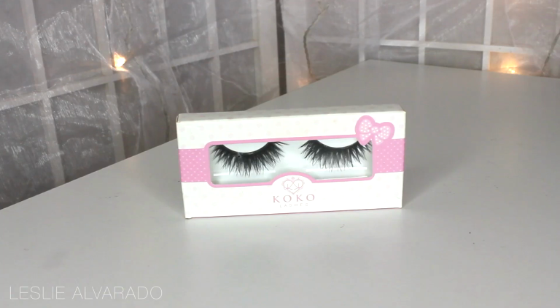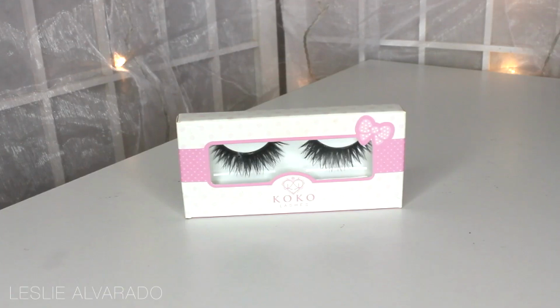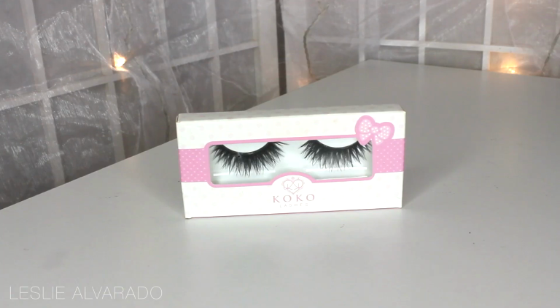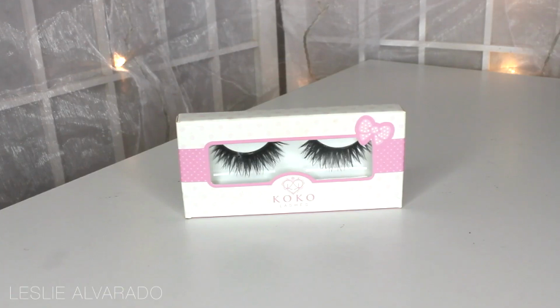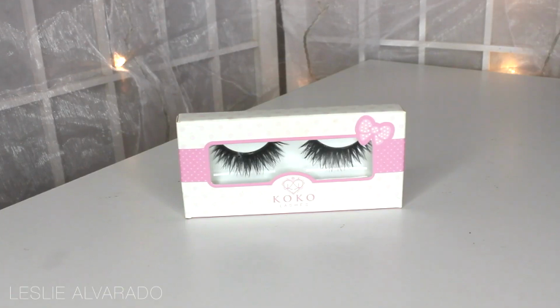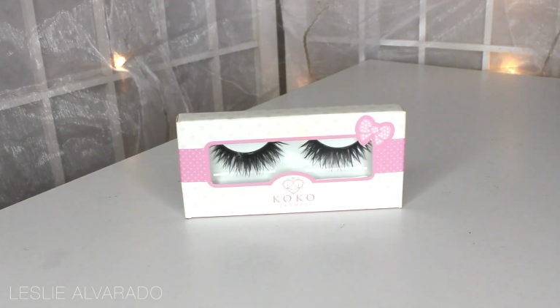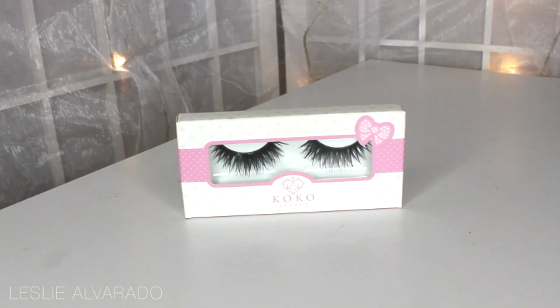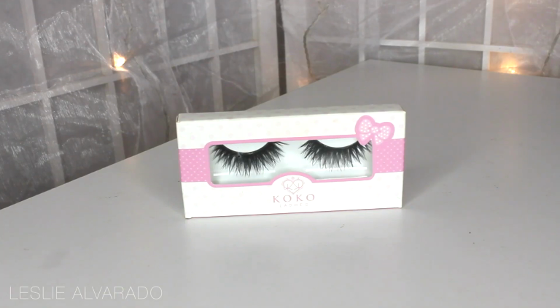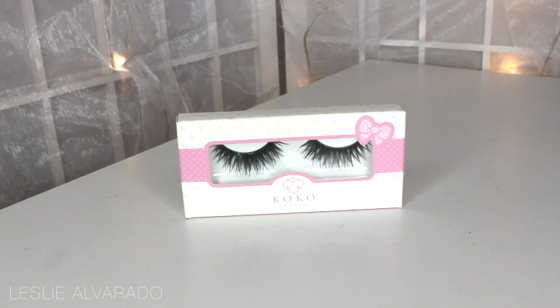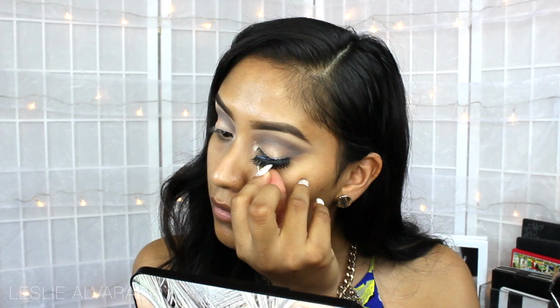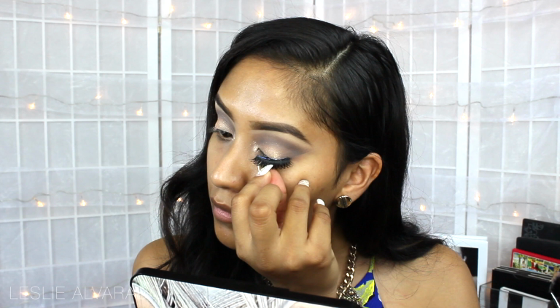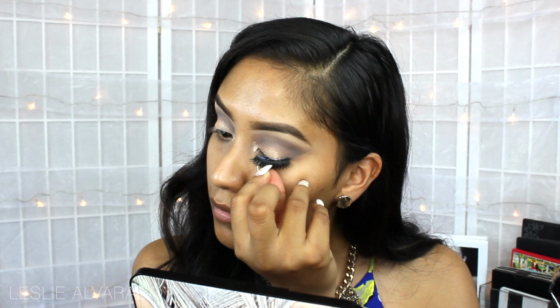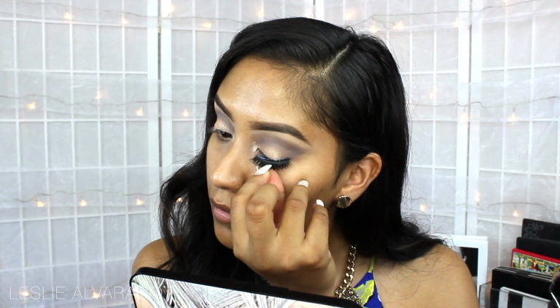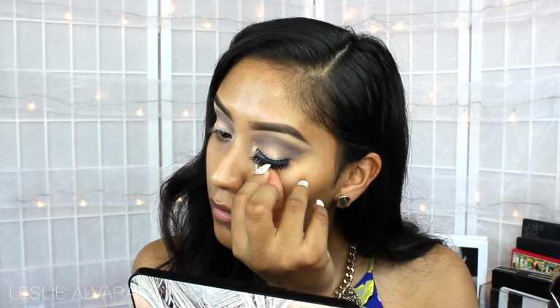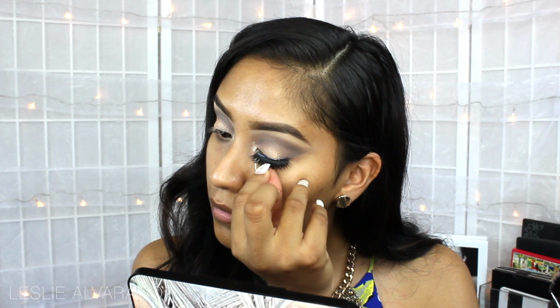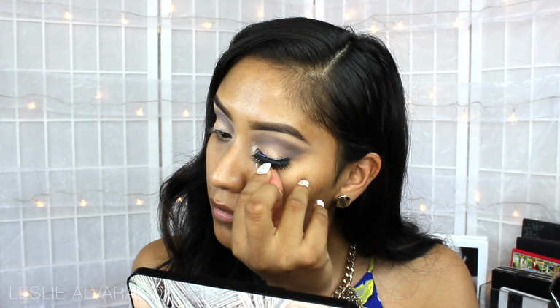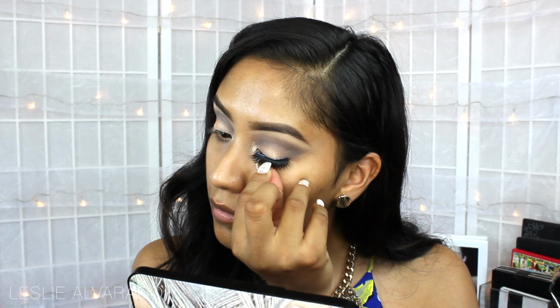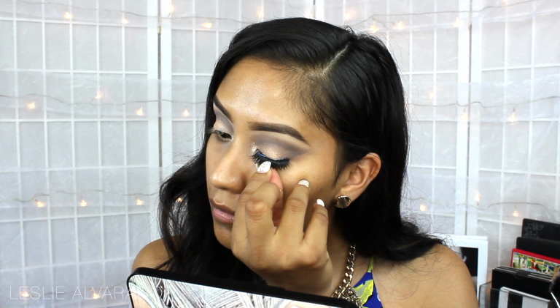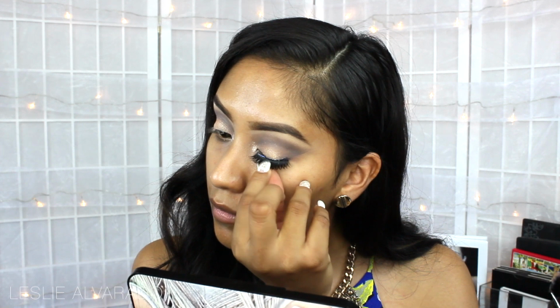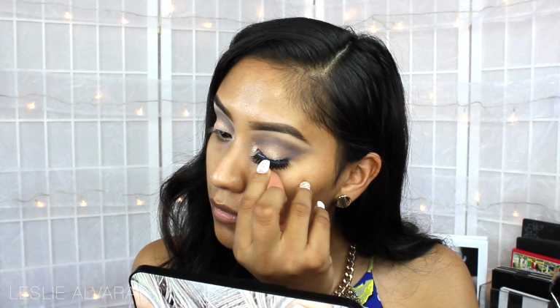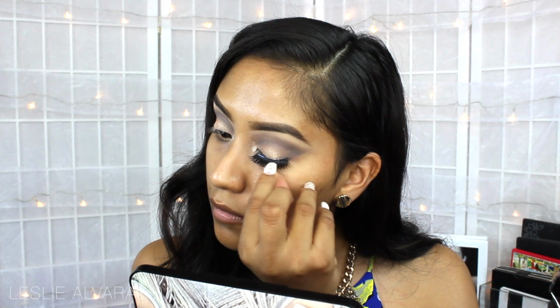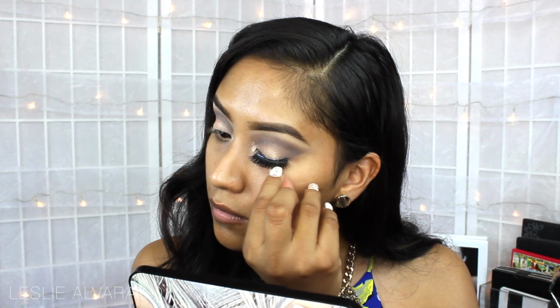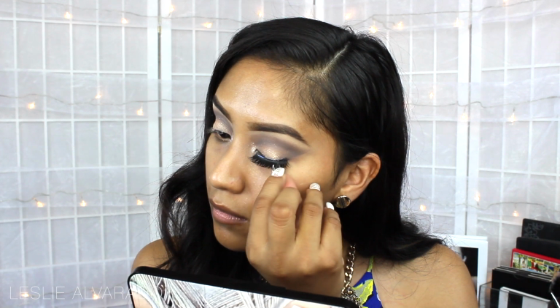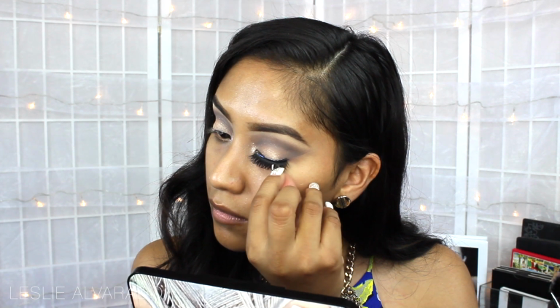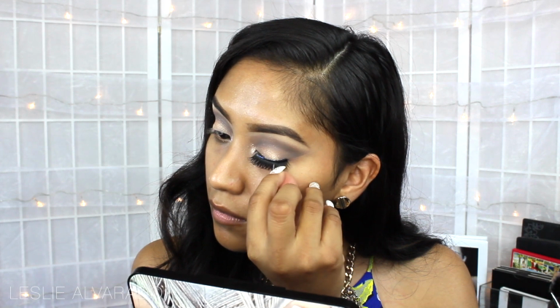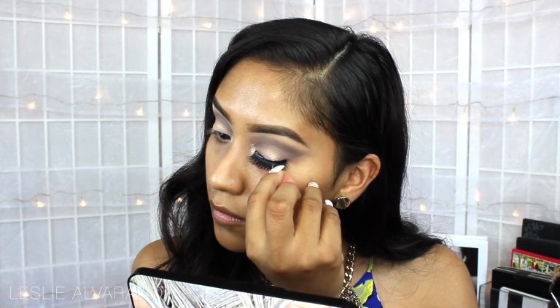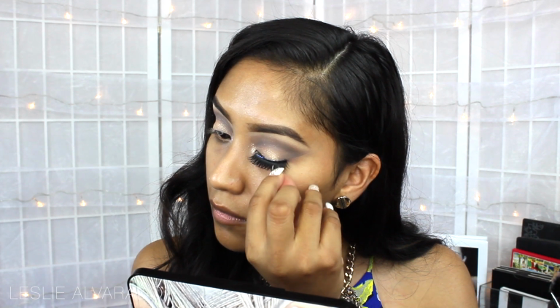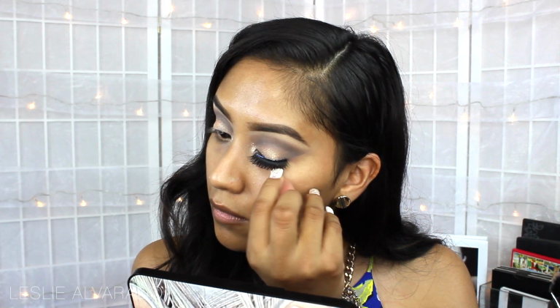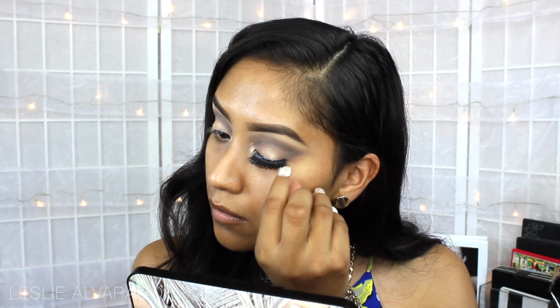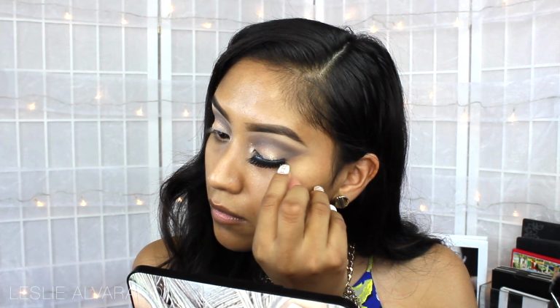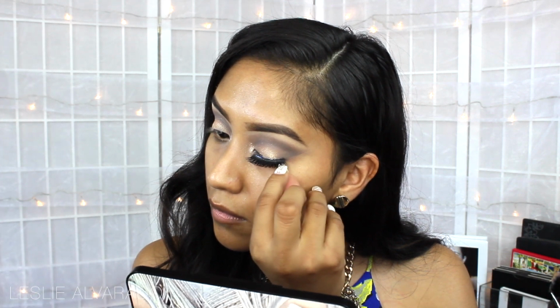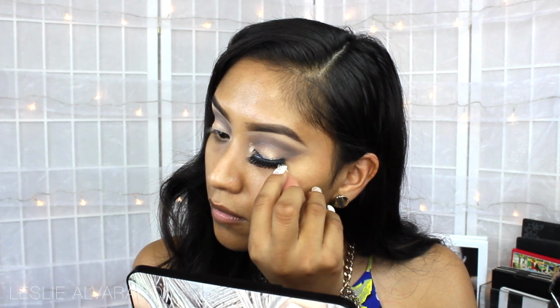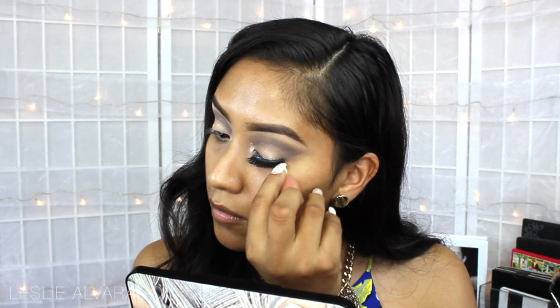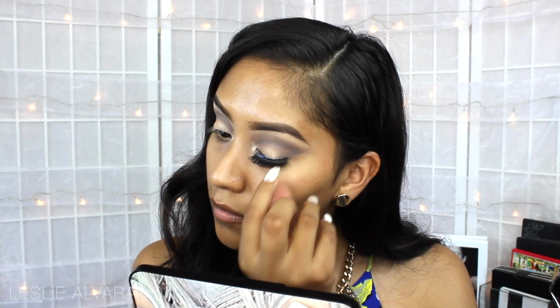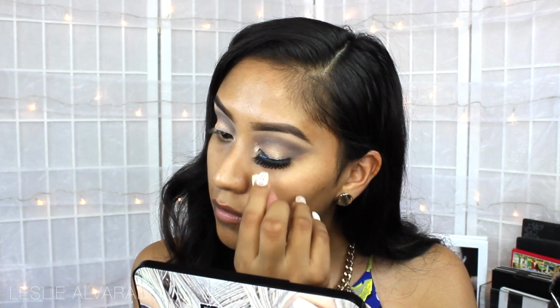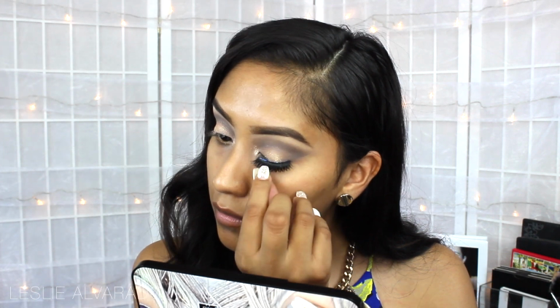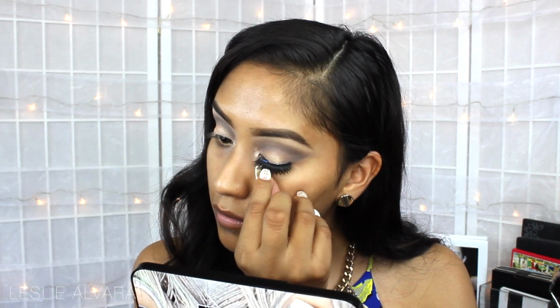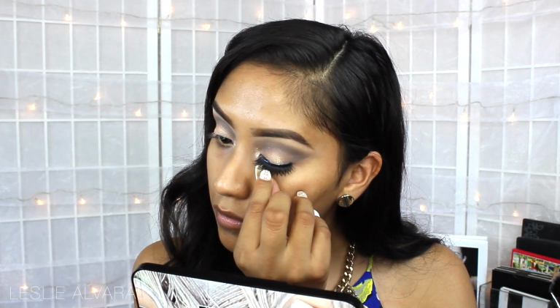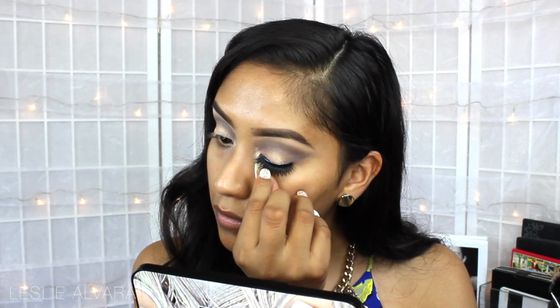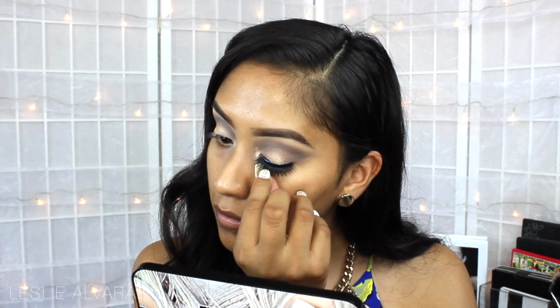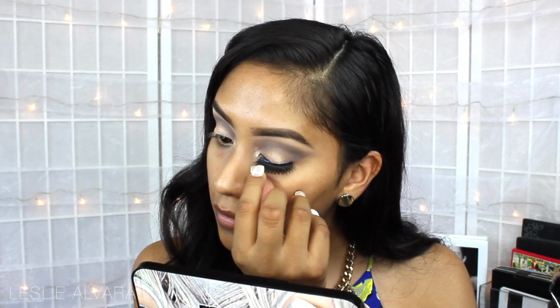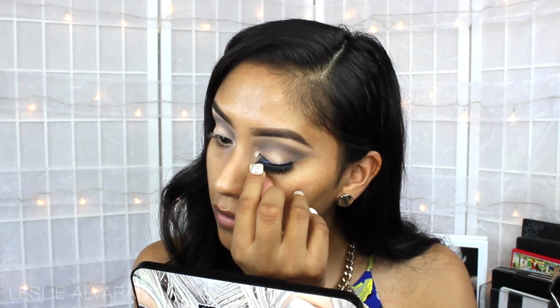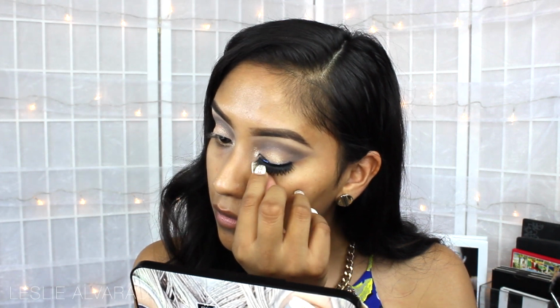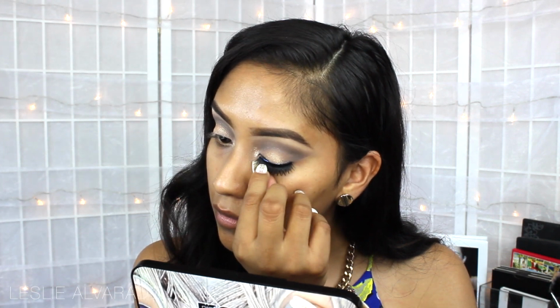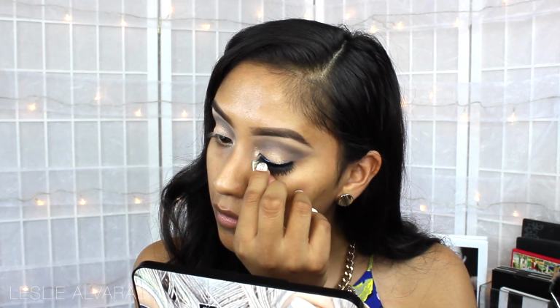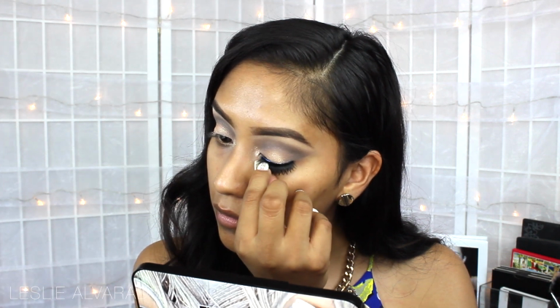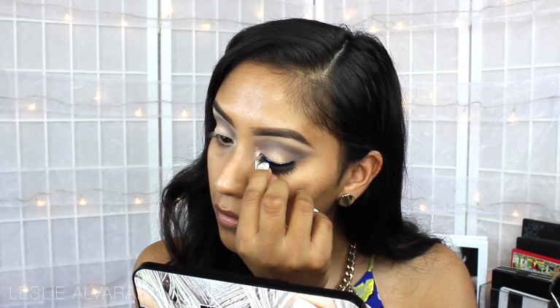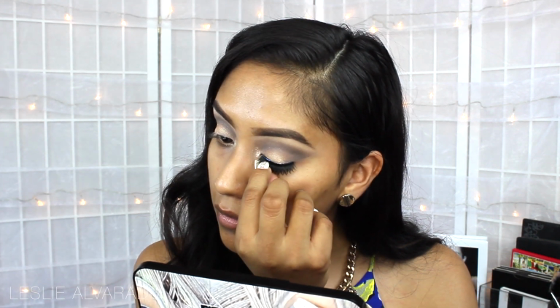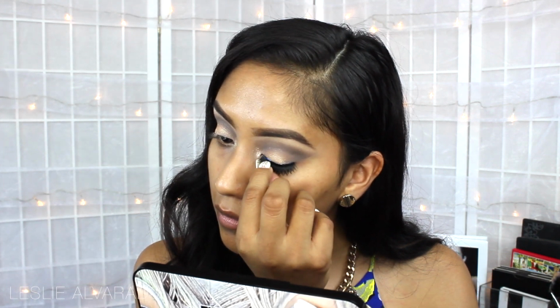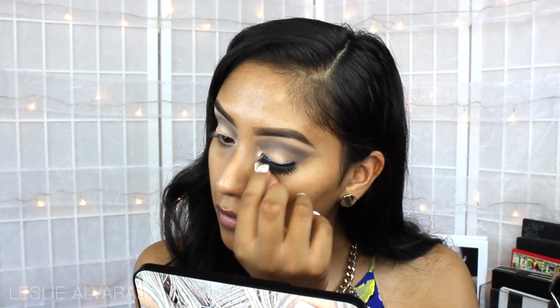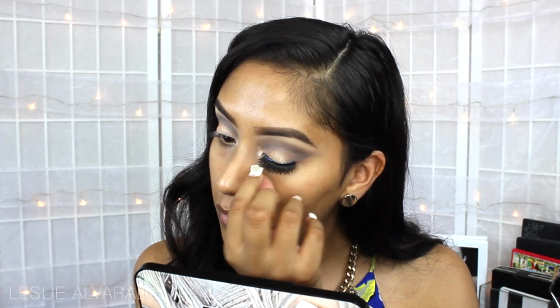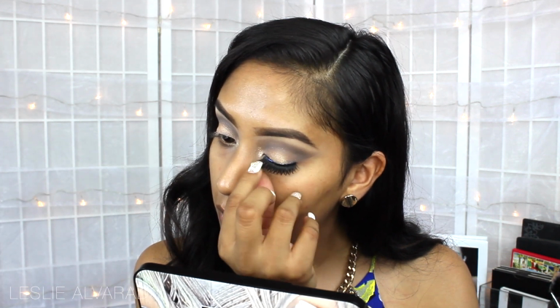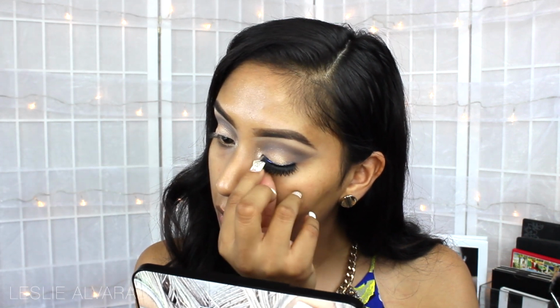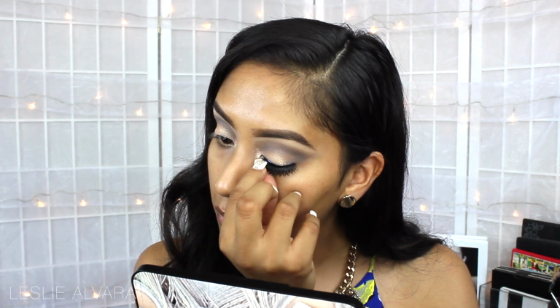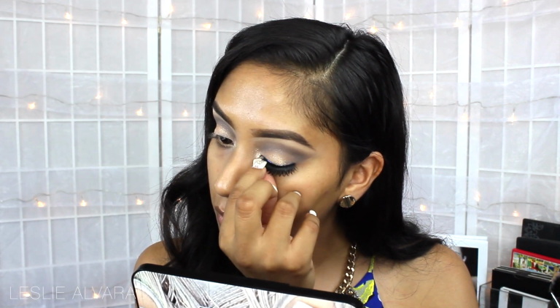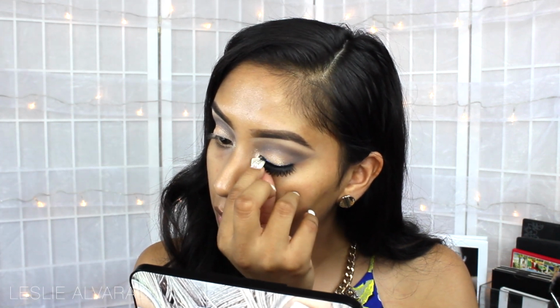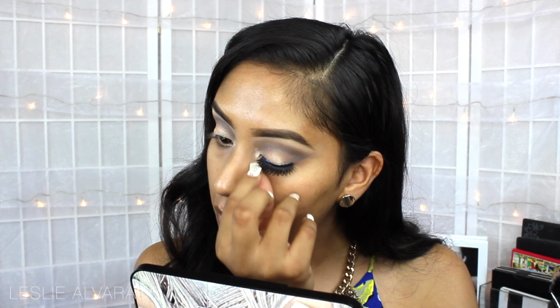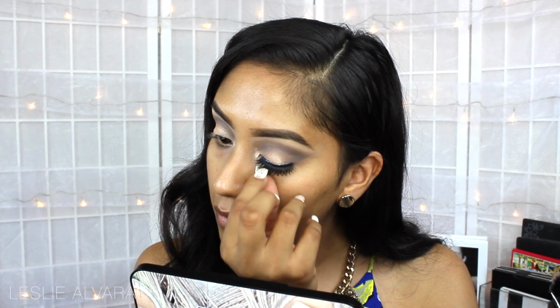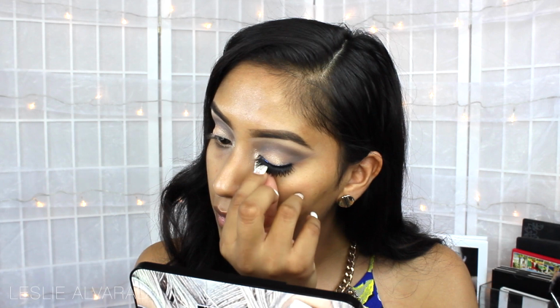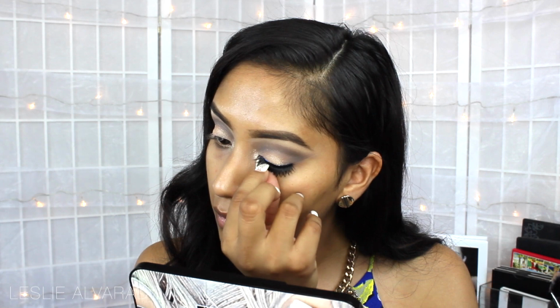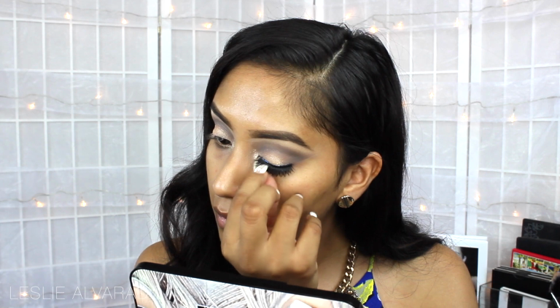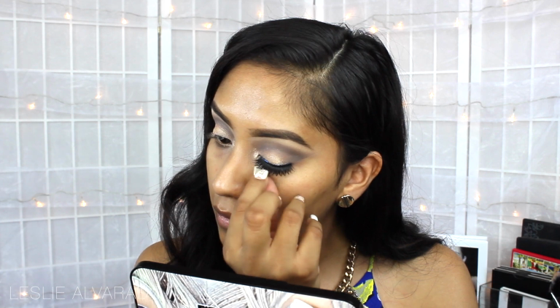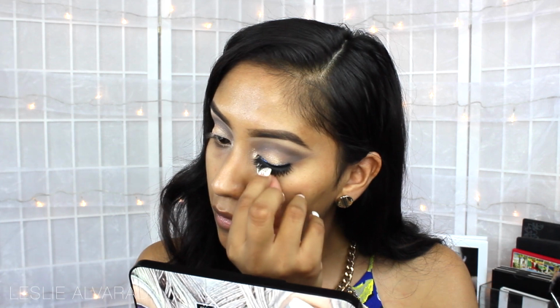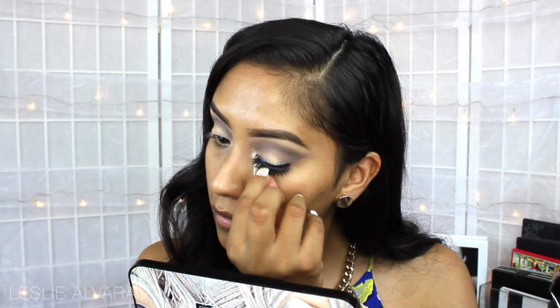For the lashes, I'm going to be using Coco Lashes in Foxy. These are very, very wispy — I really, really like them.